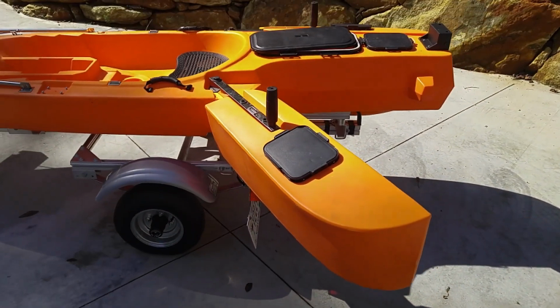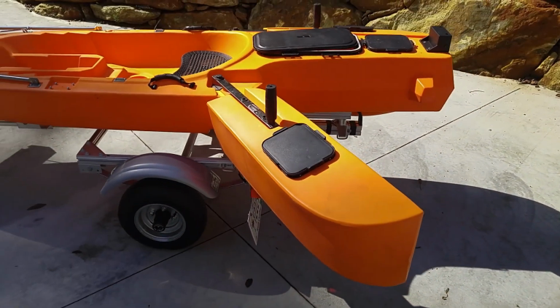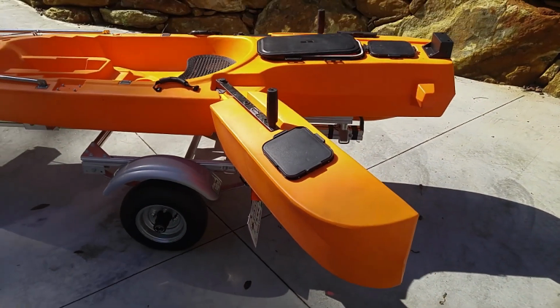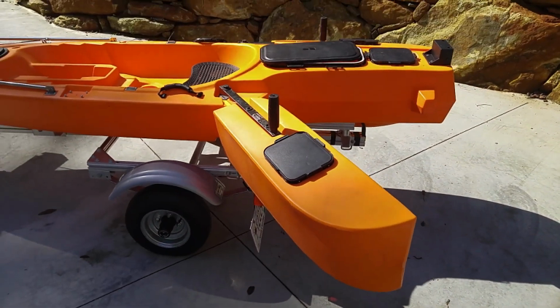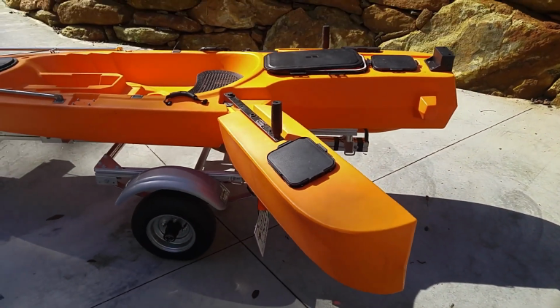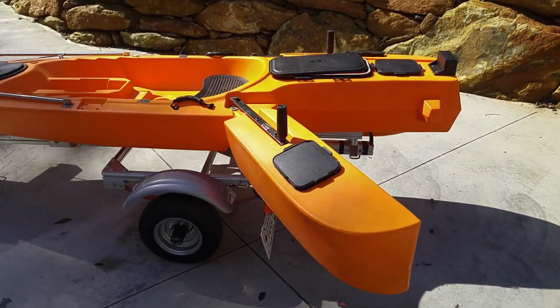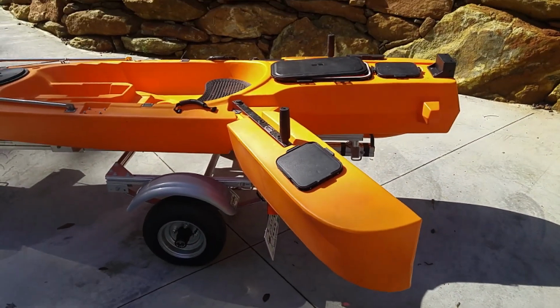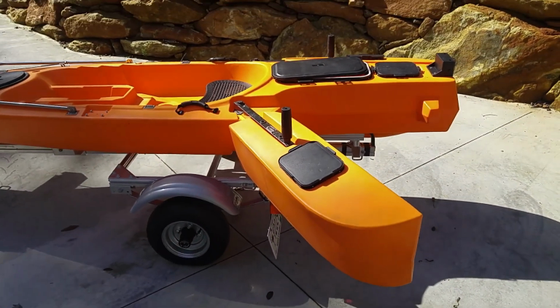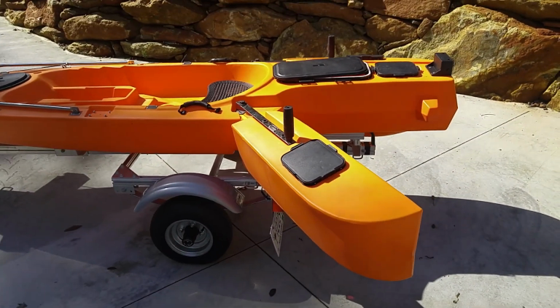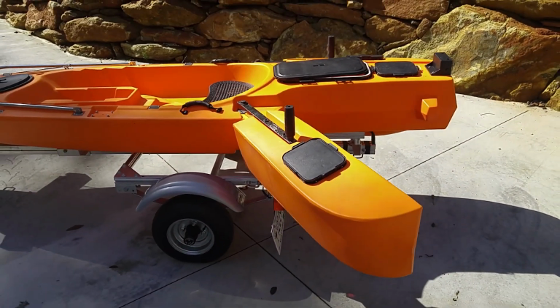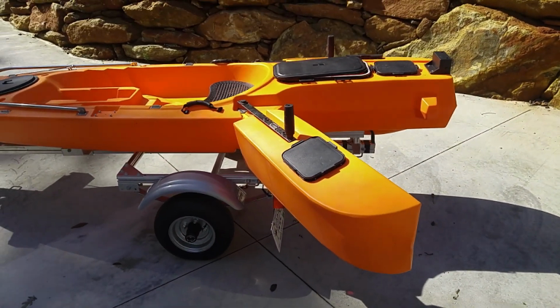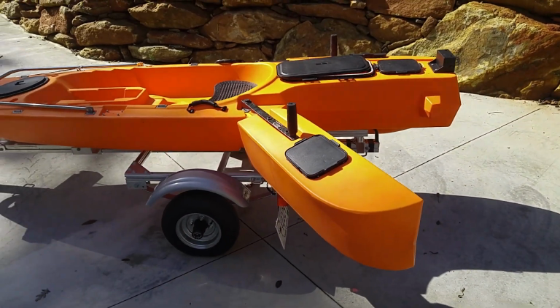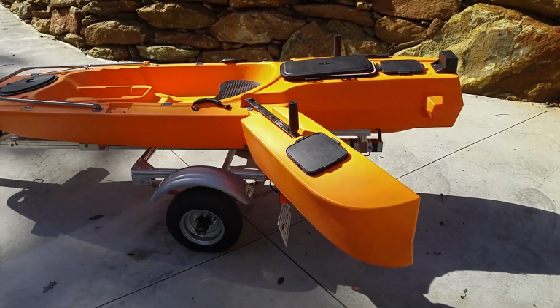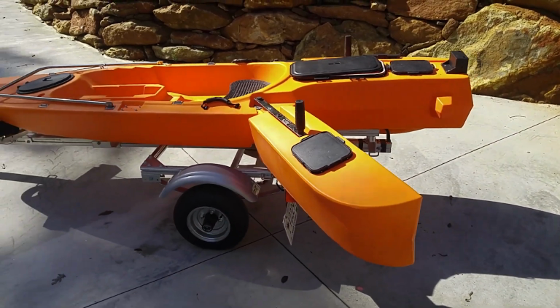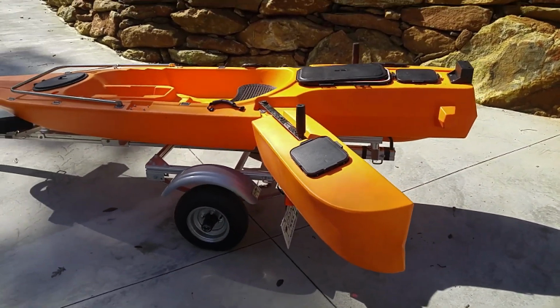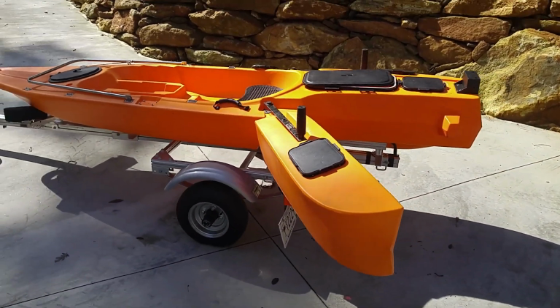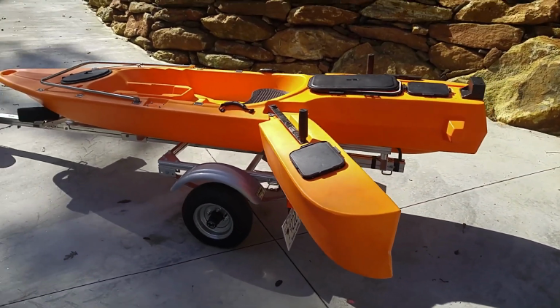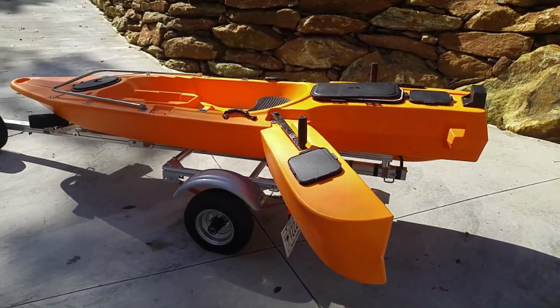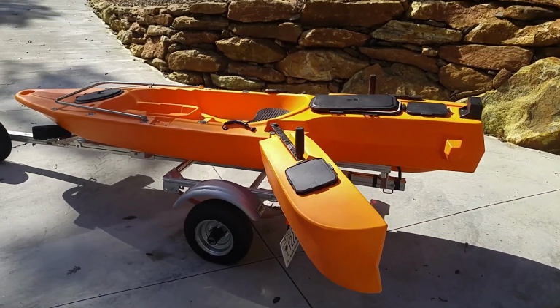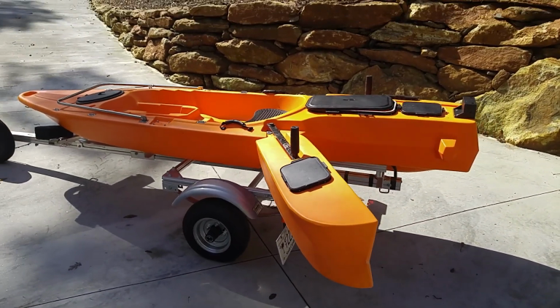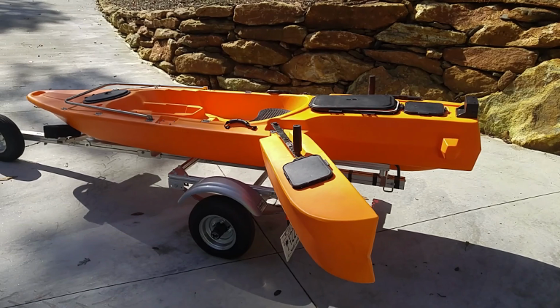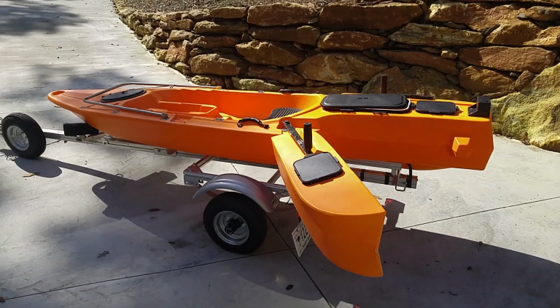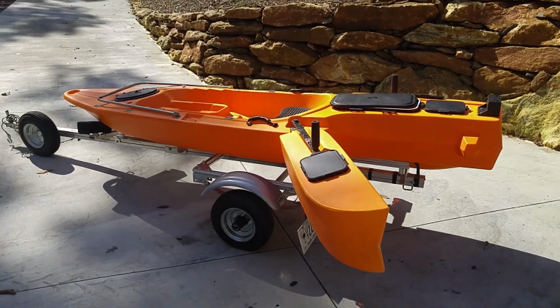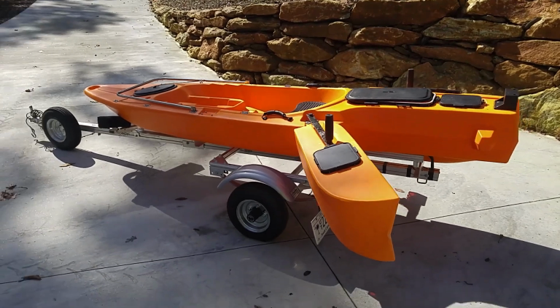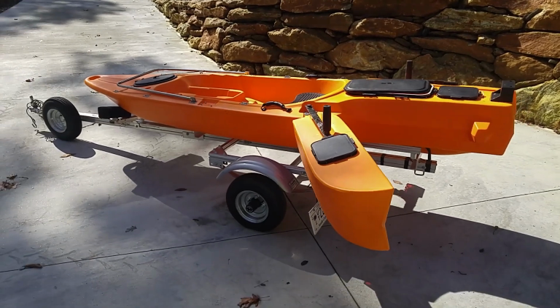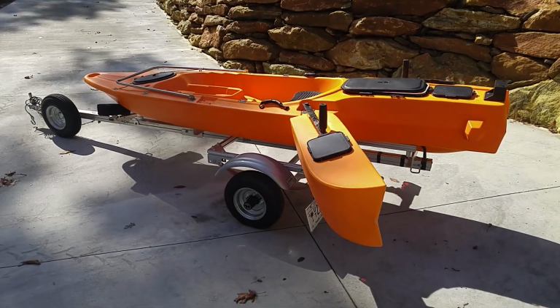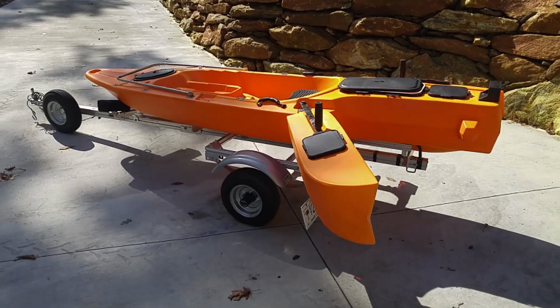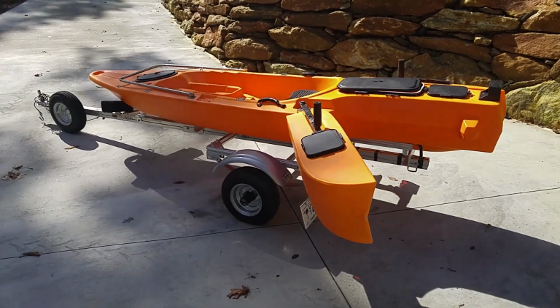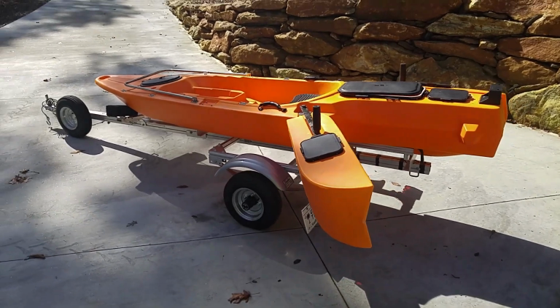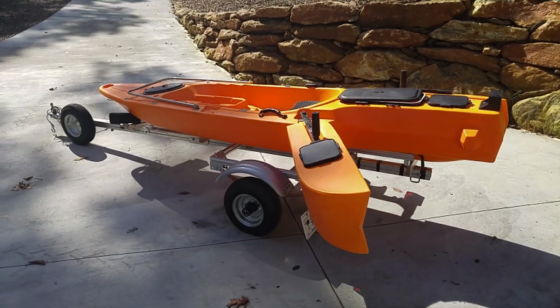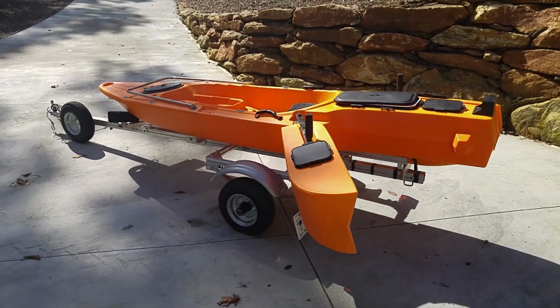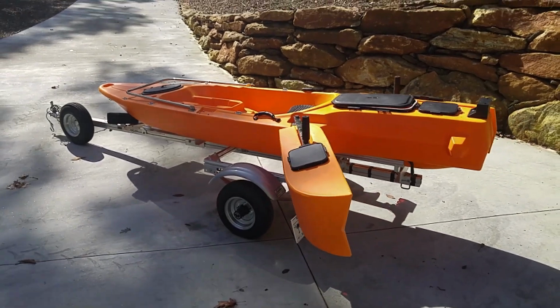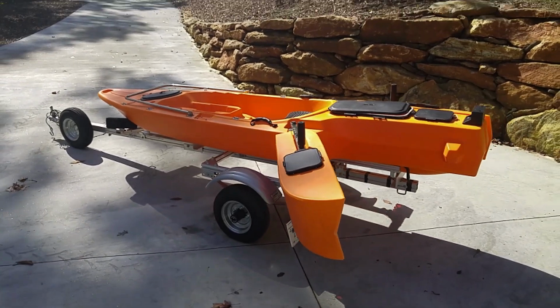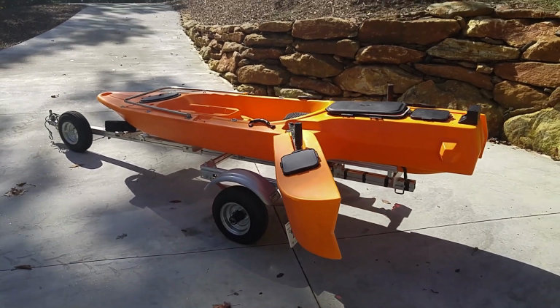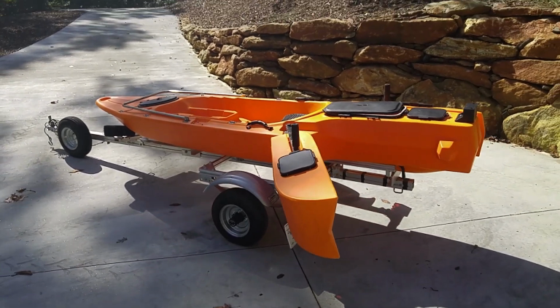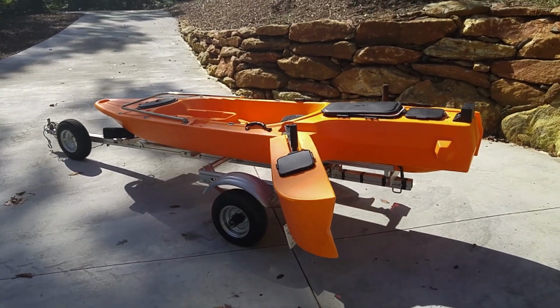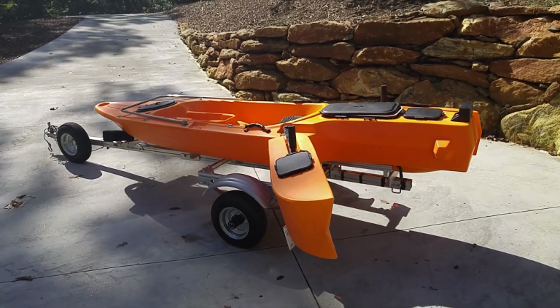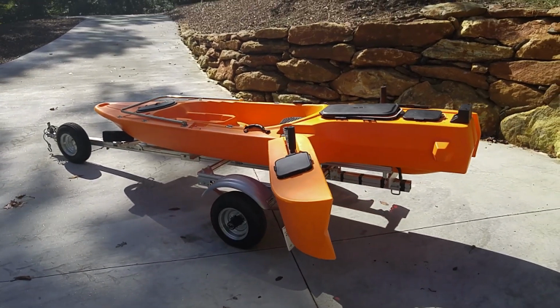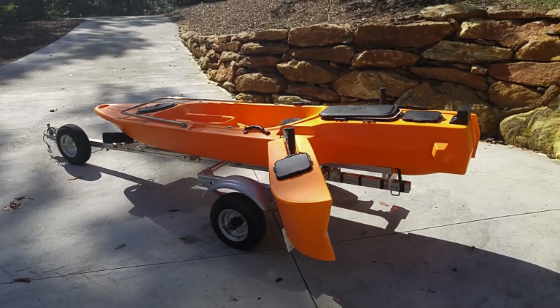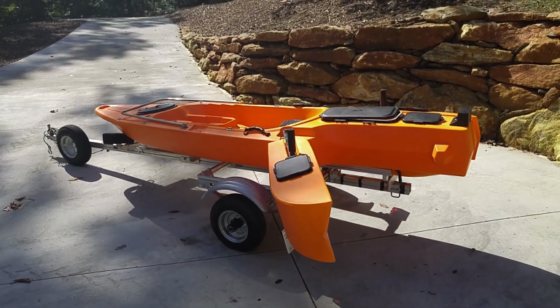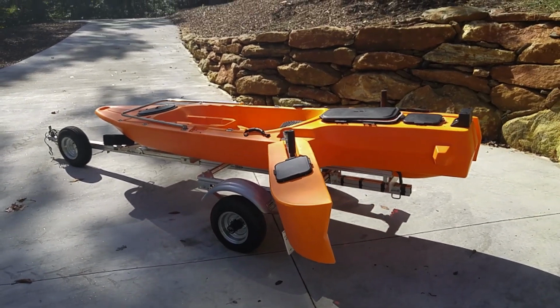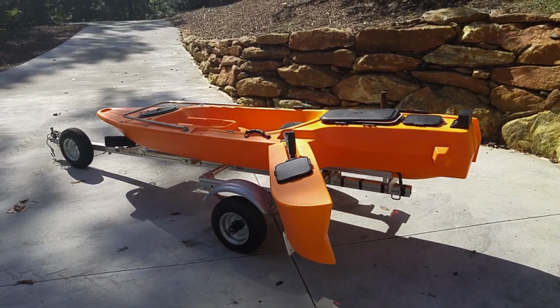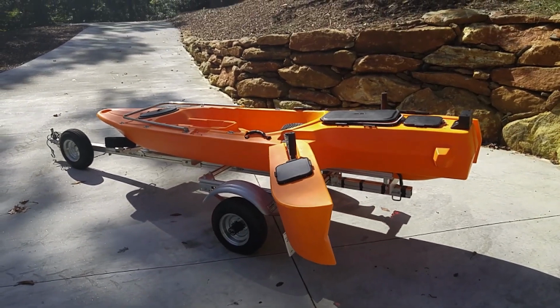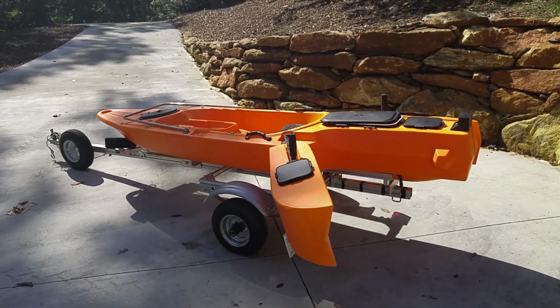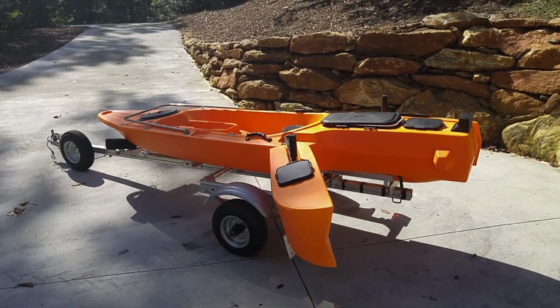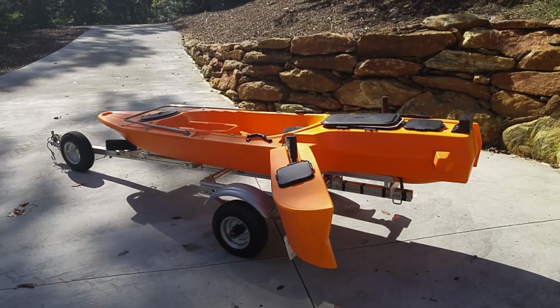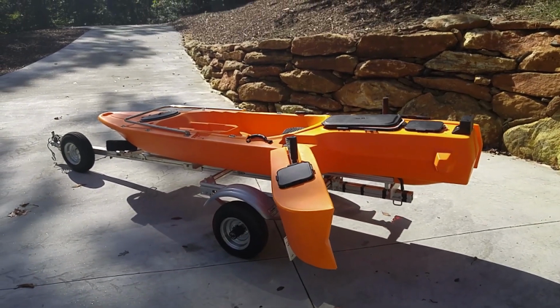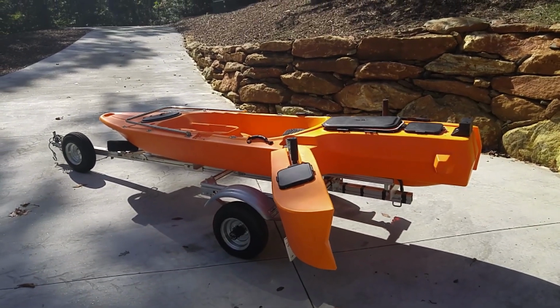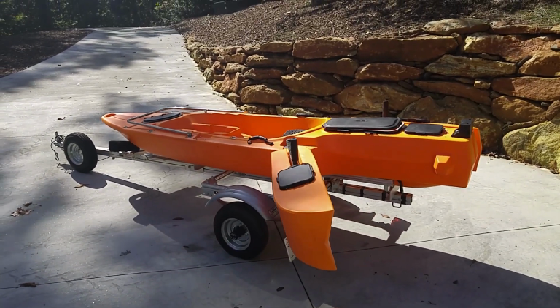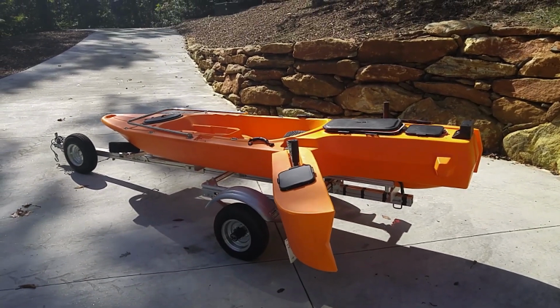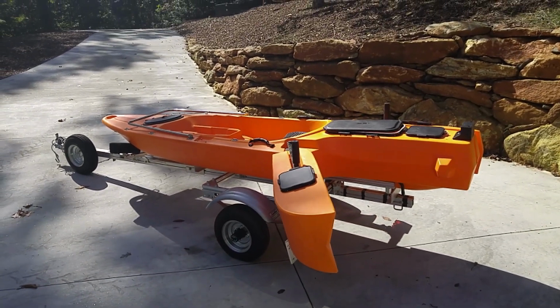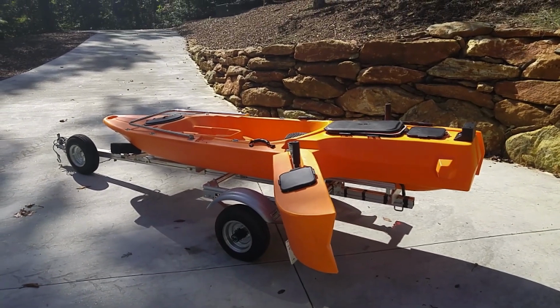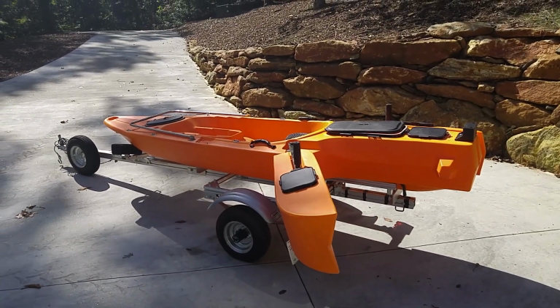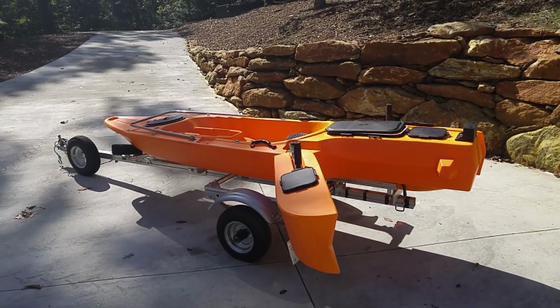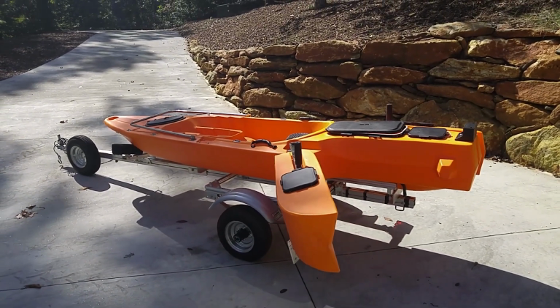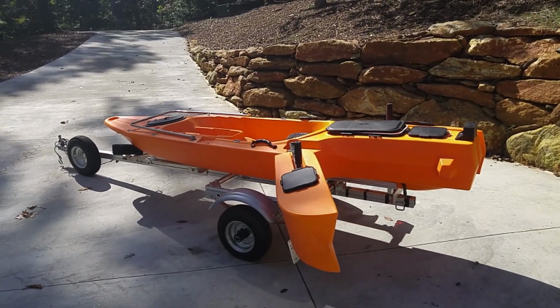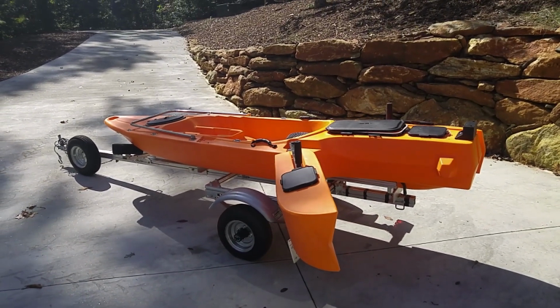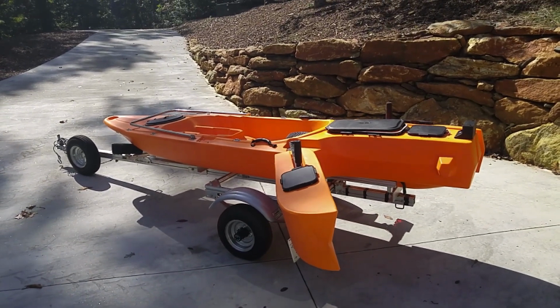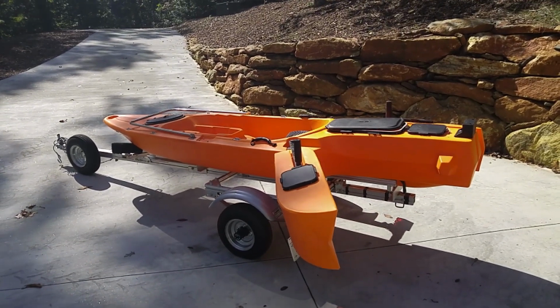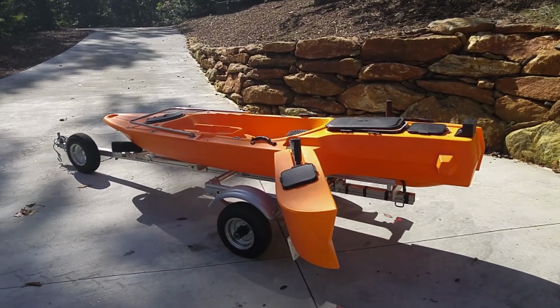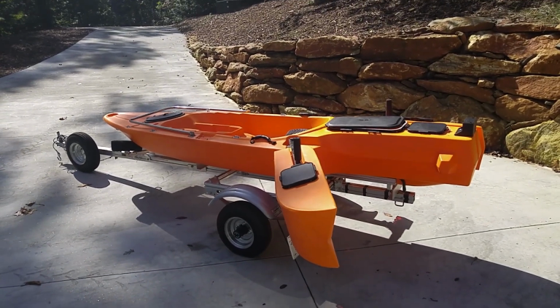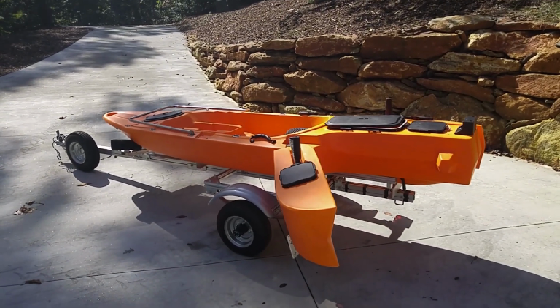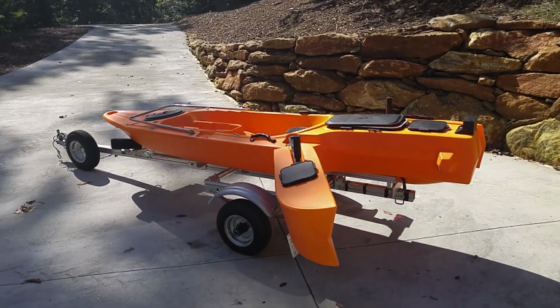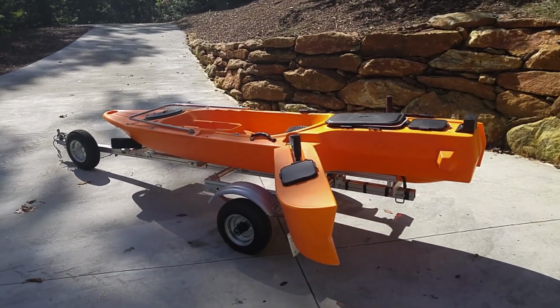And then these pull out as stabilizers on either side. So this is going to be a really fun little project to do, and I'll add a little section every time I do something.